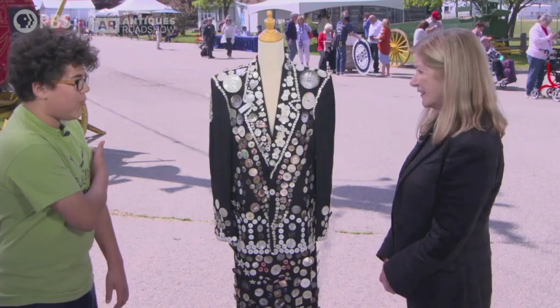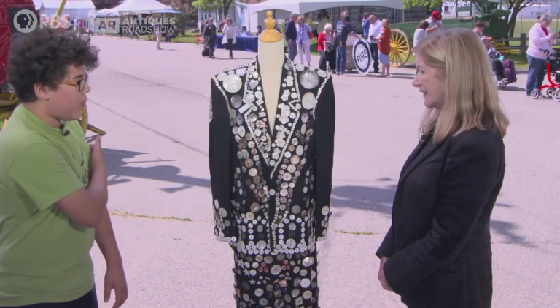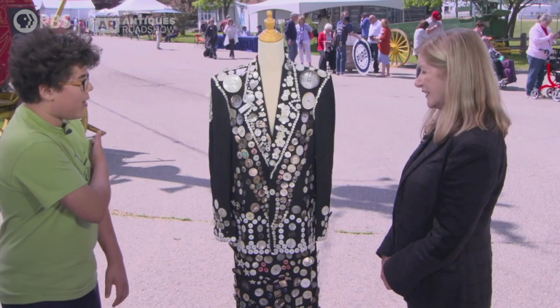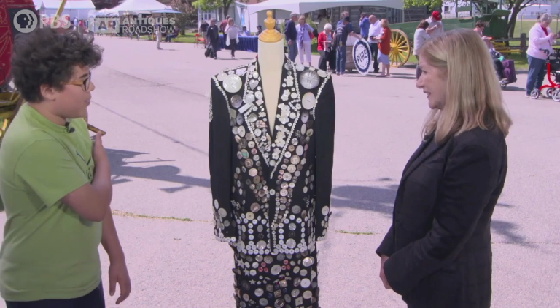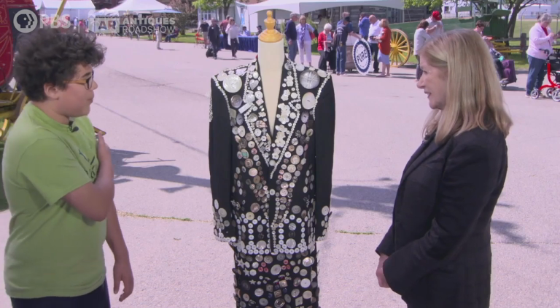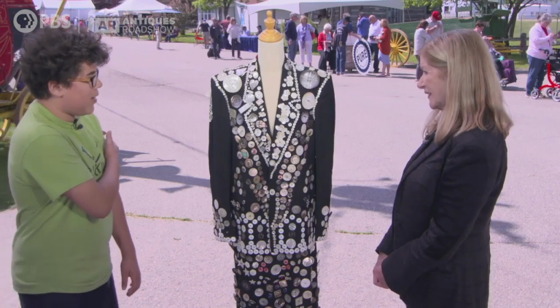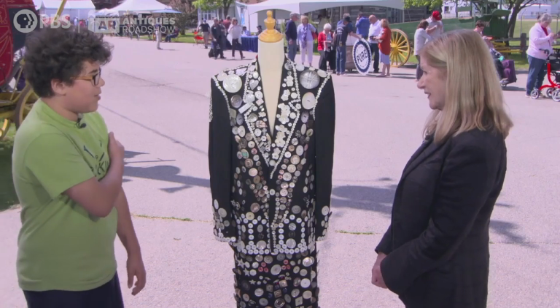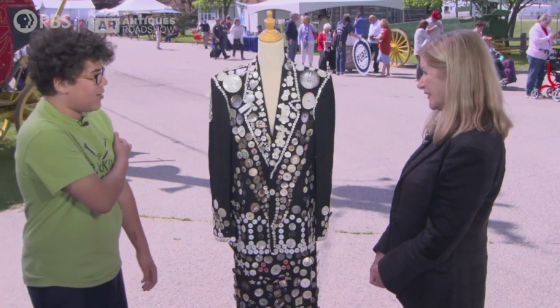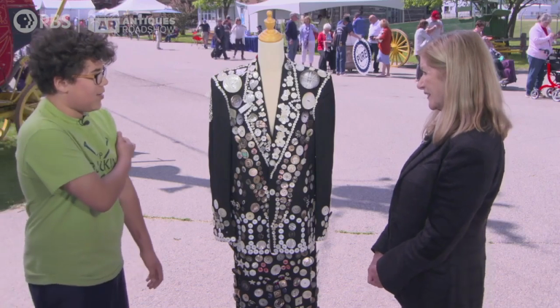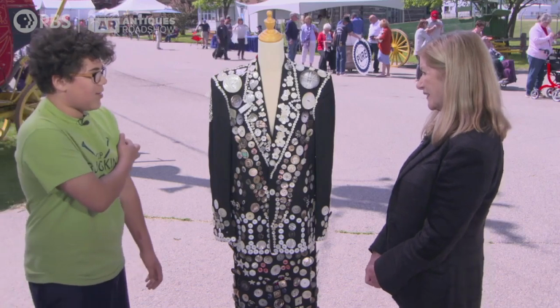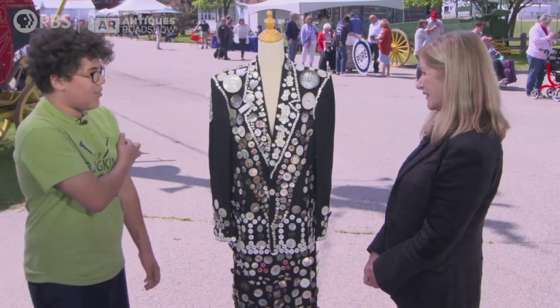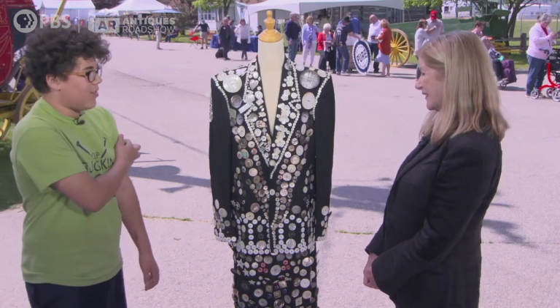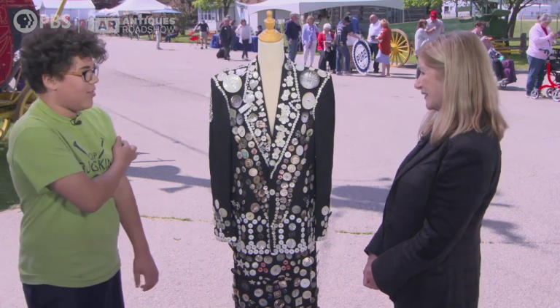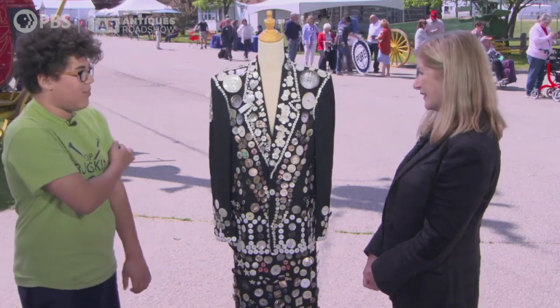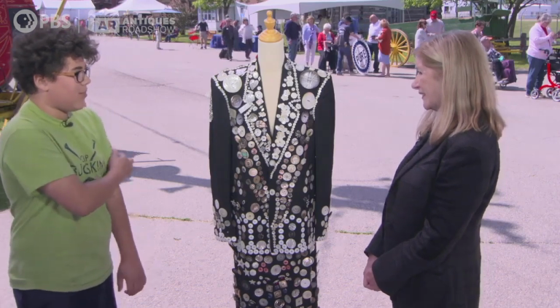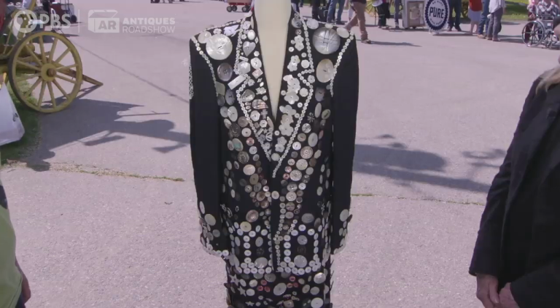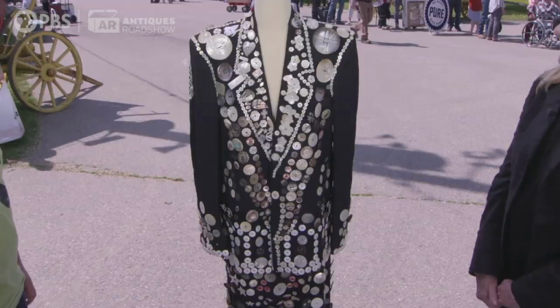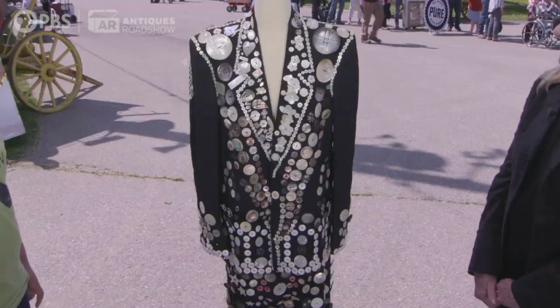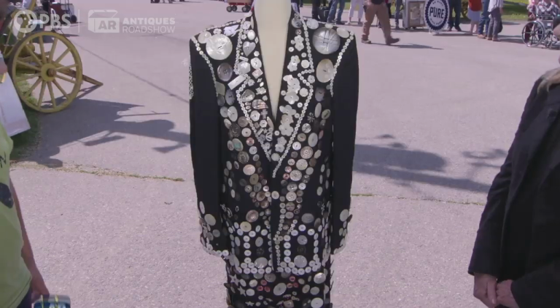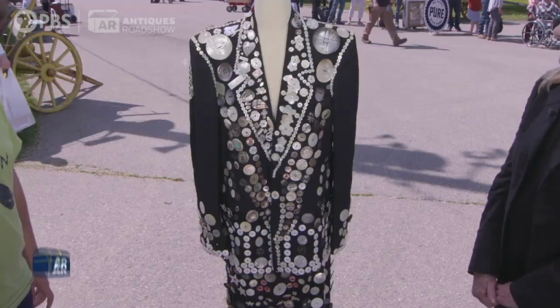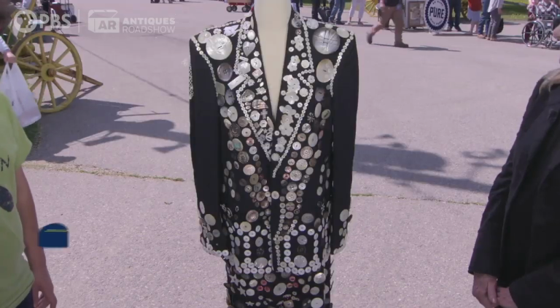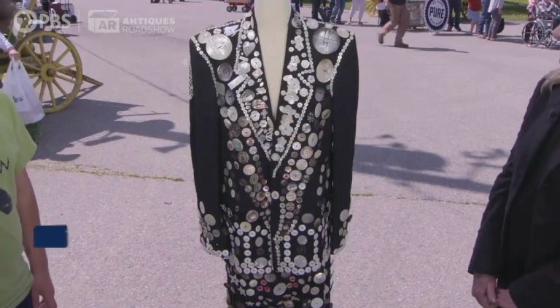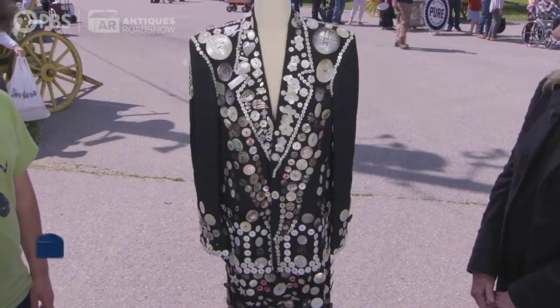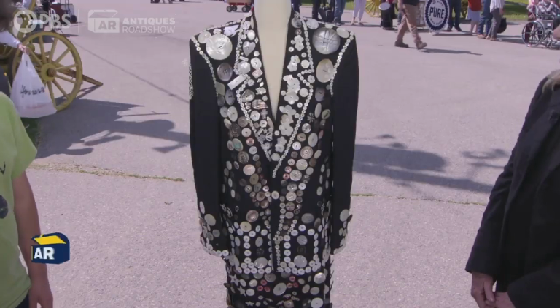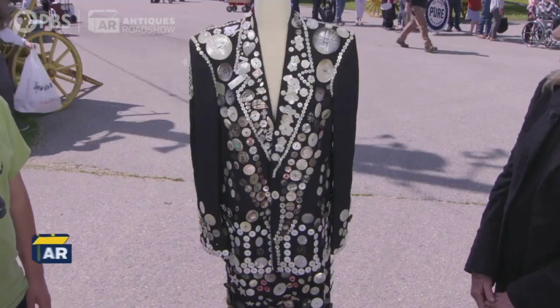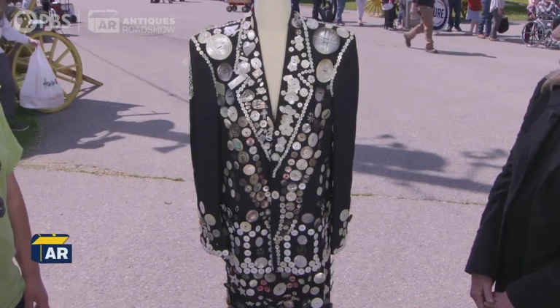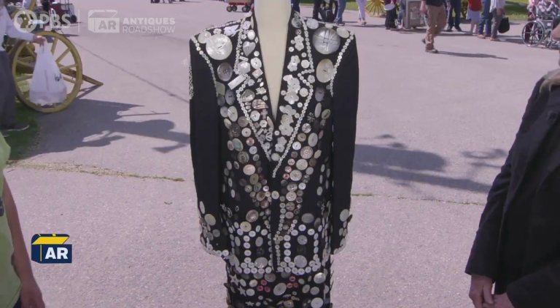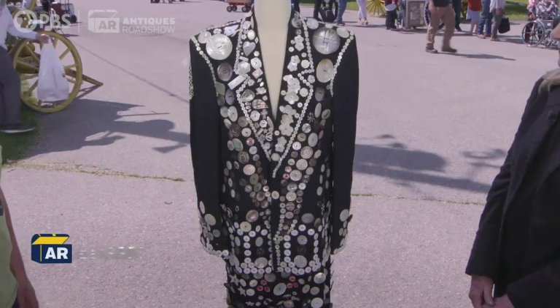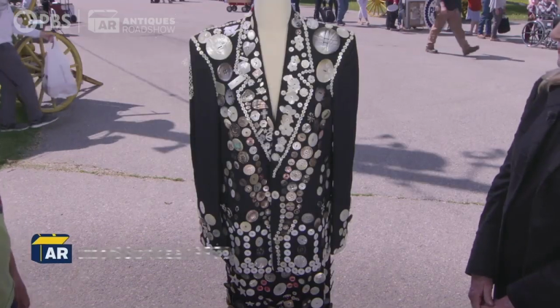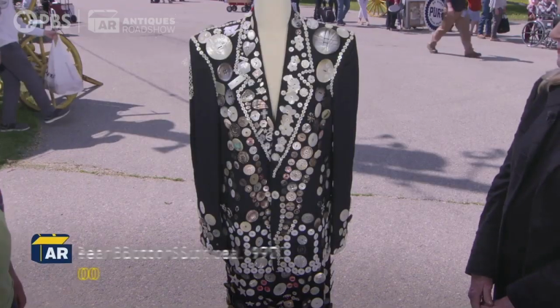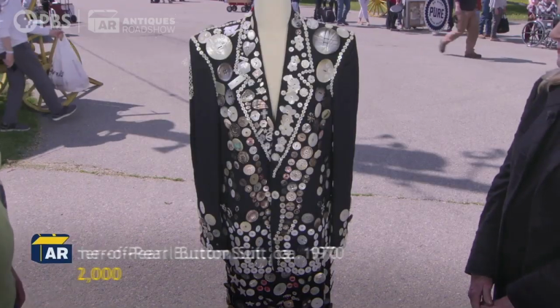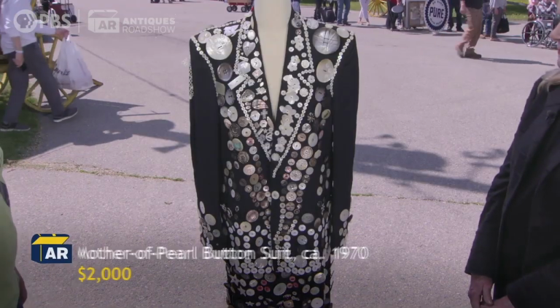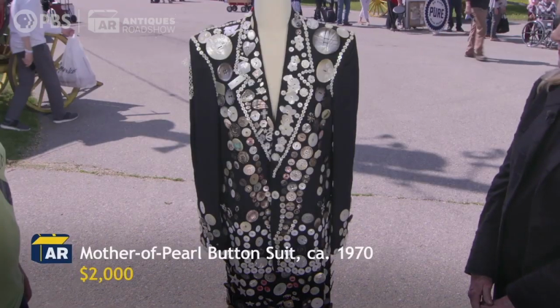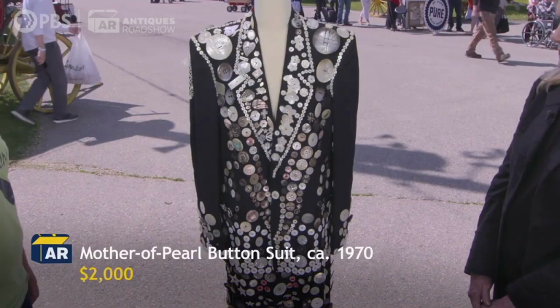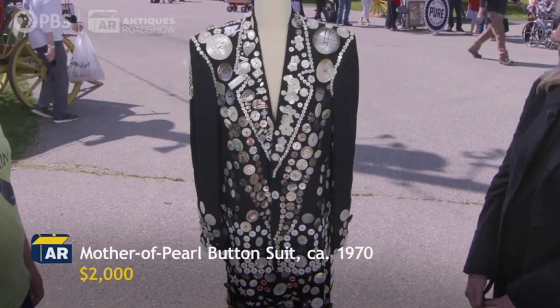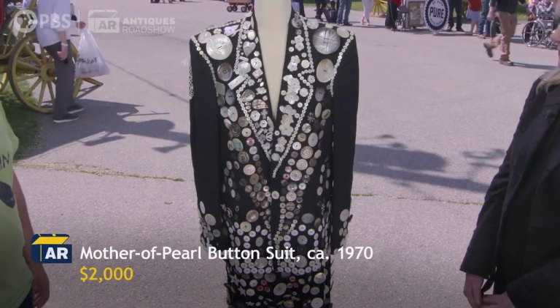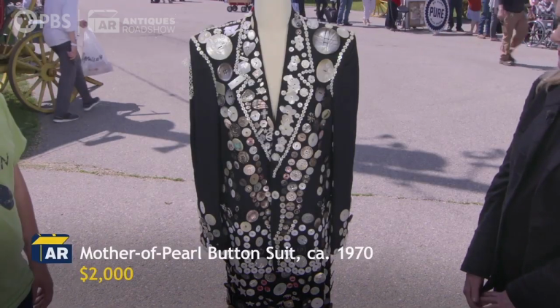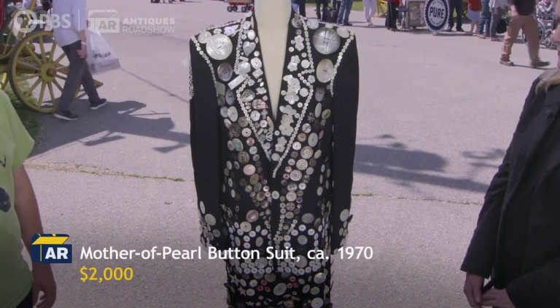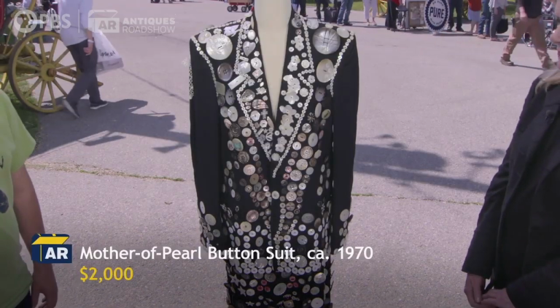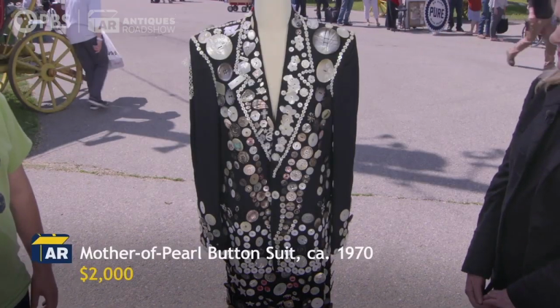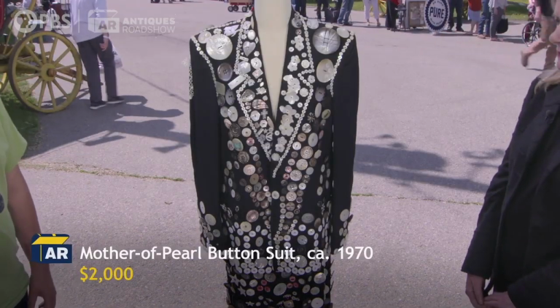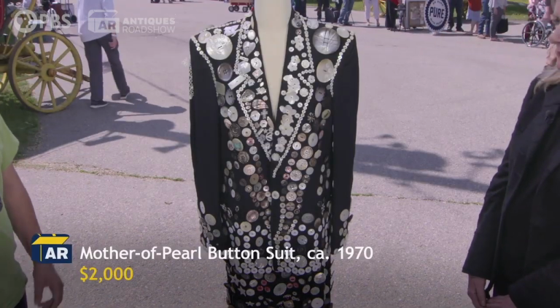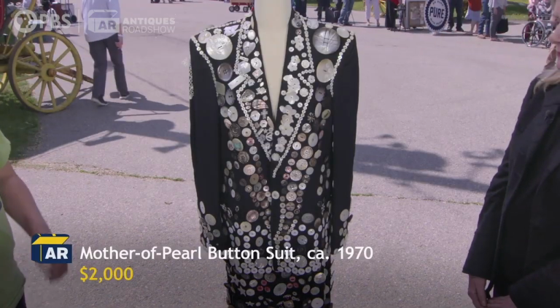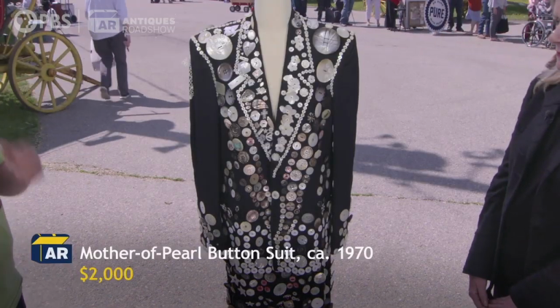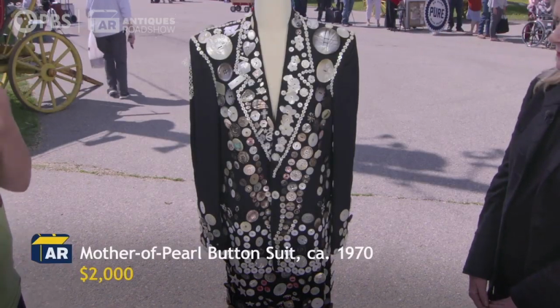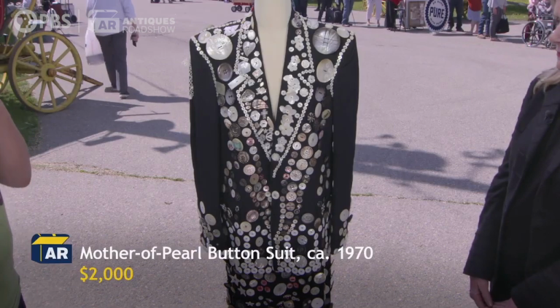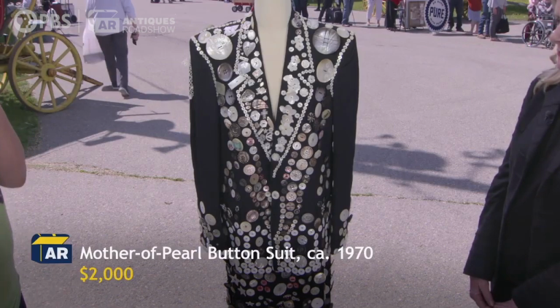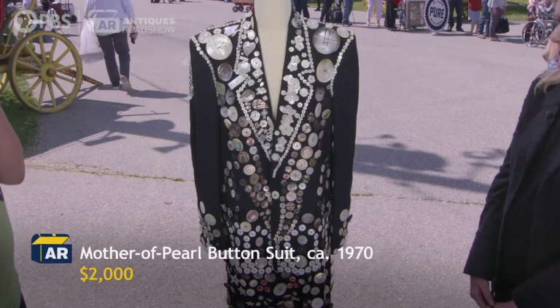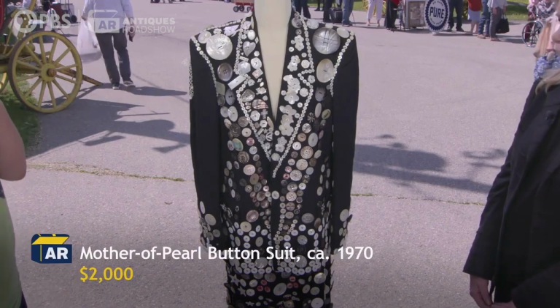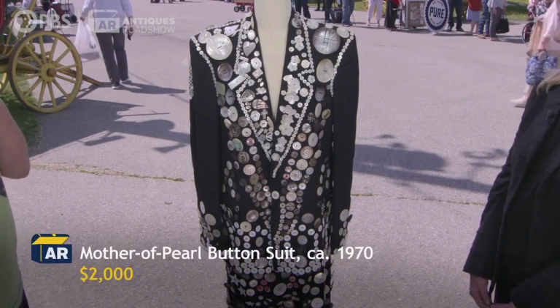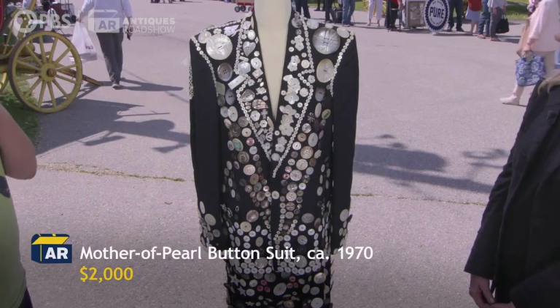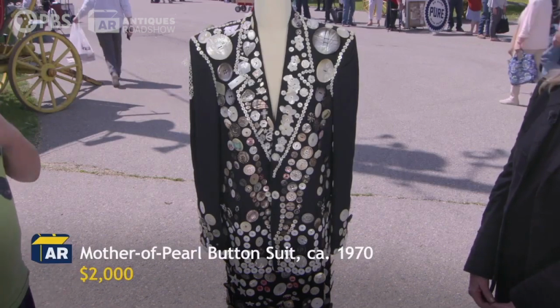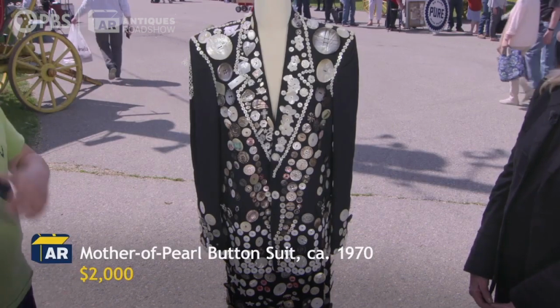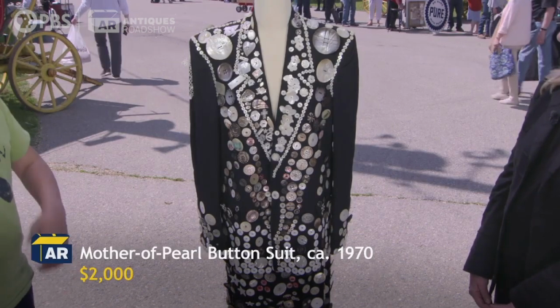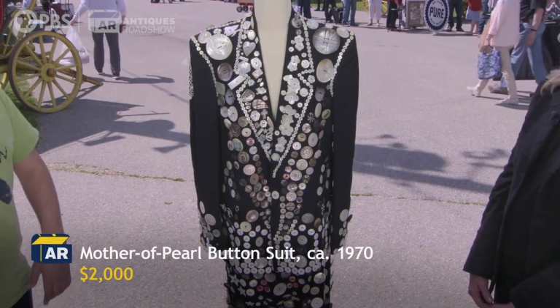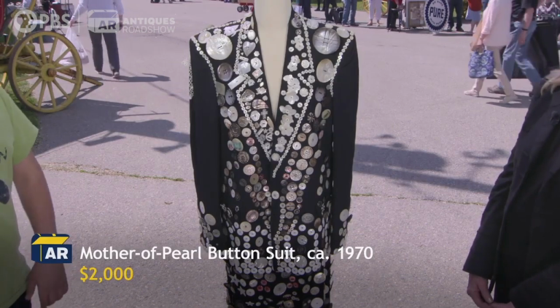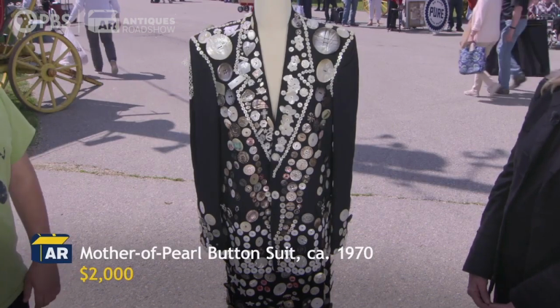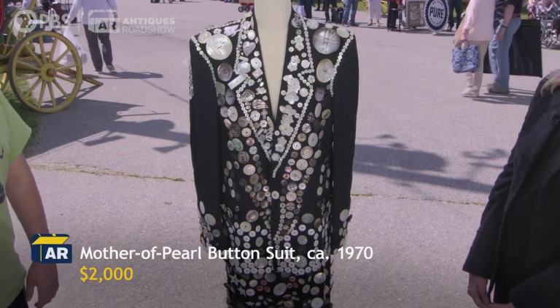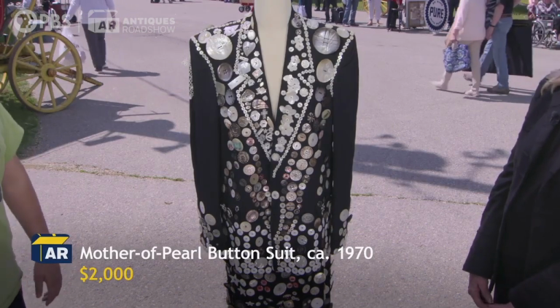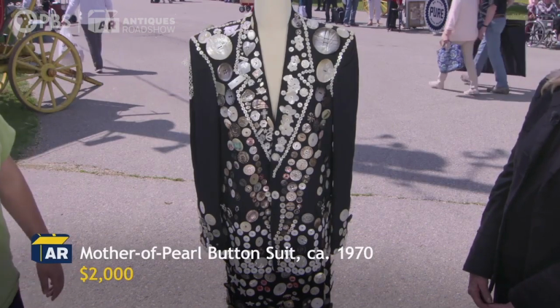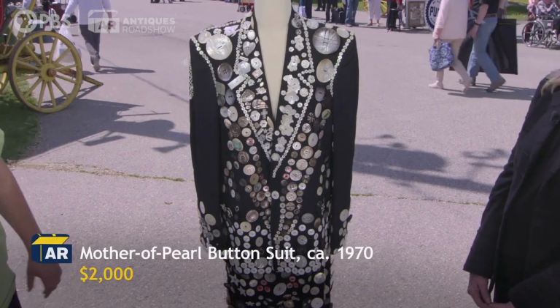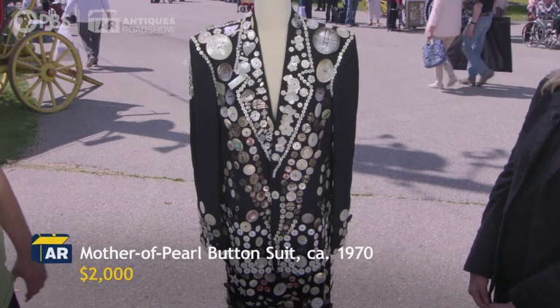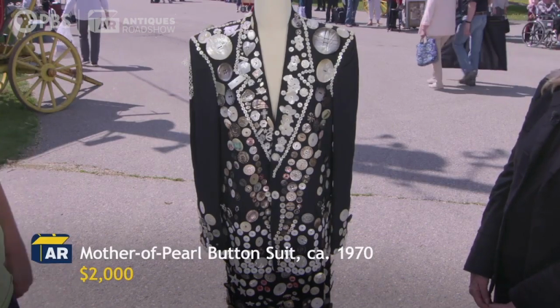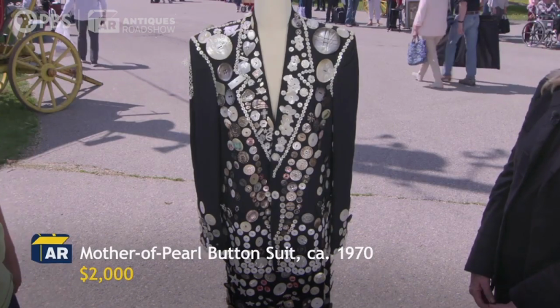If we brought our button collection, we'd probably have to fill up the whole part. There's still more buttons. You could make one. Oh yeah, I definitely could.